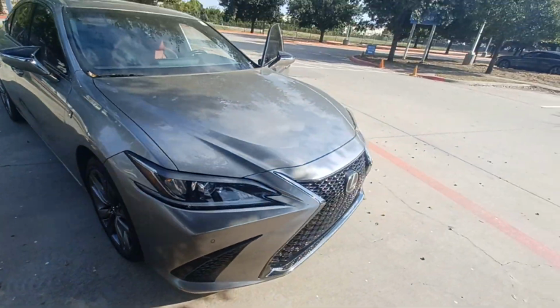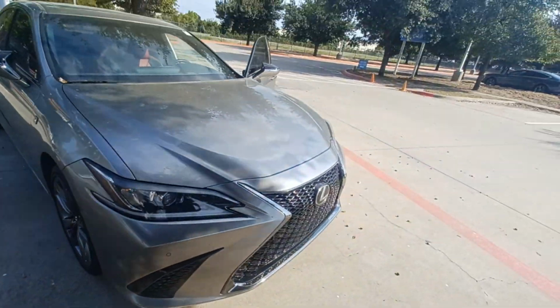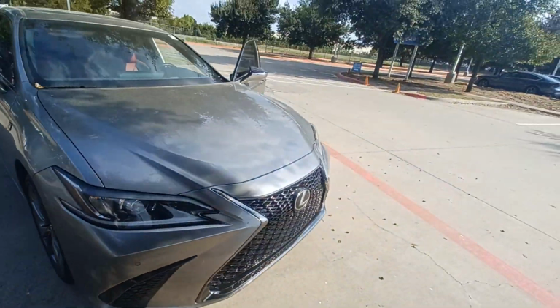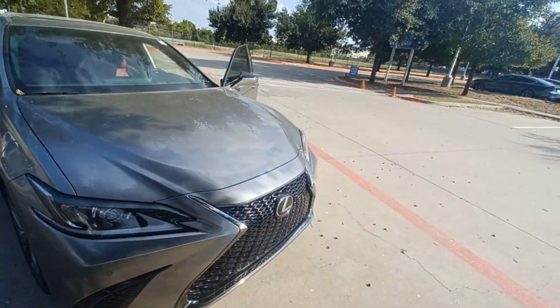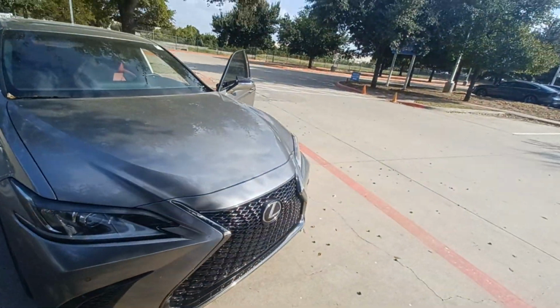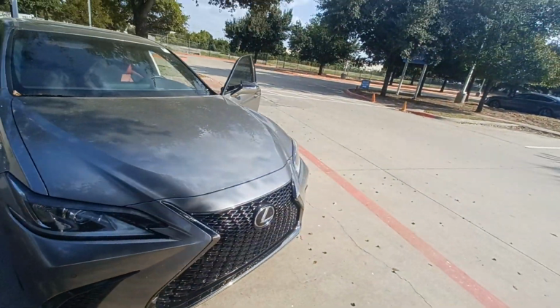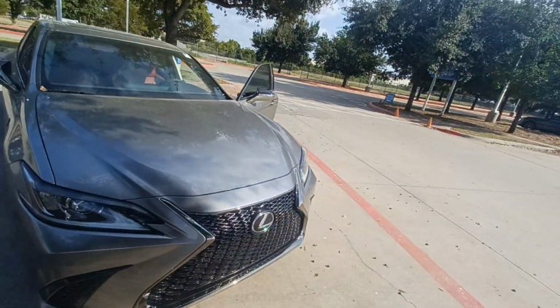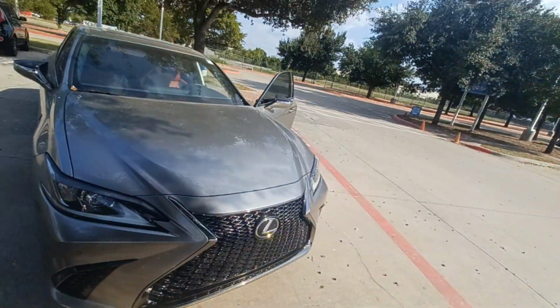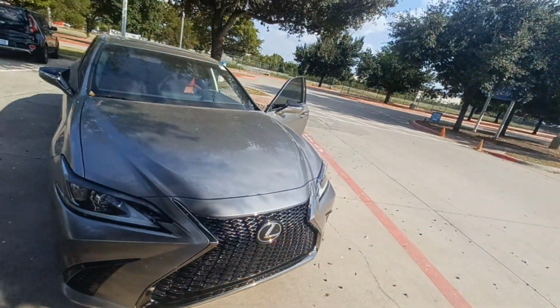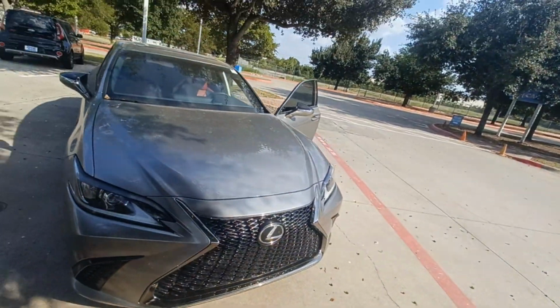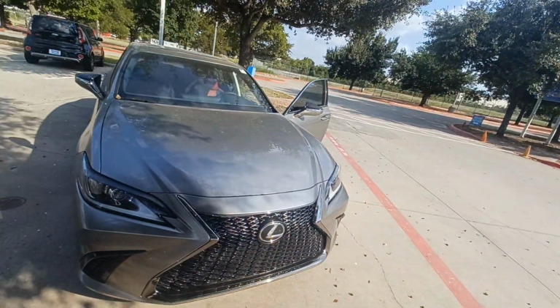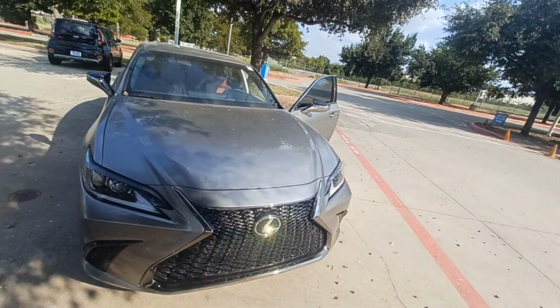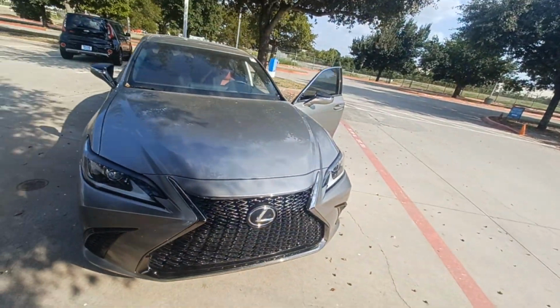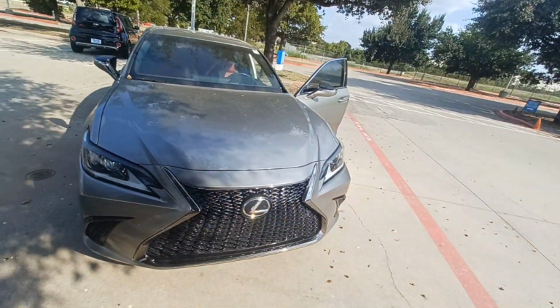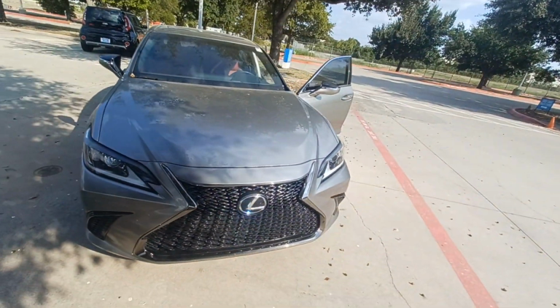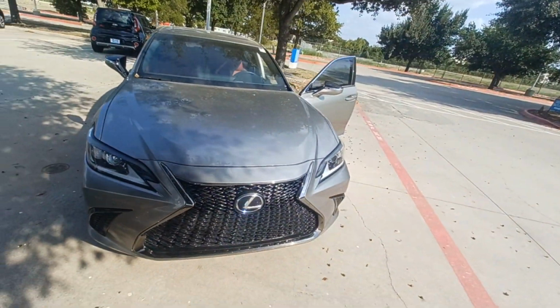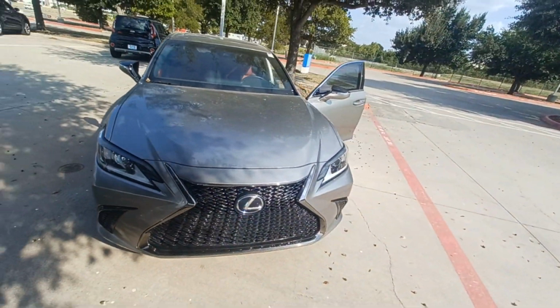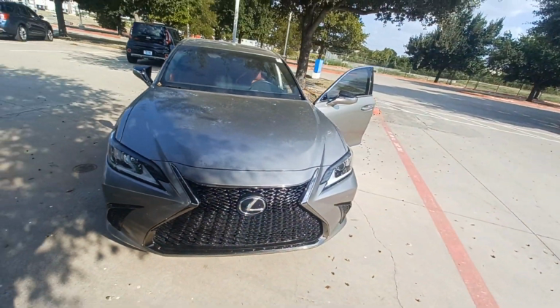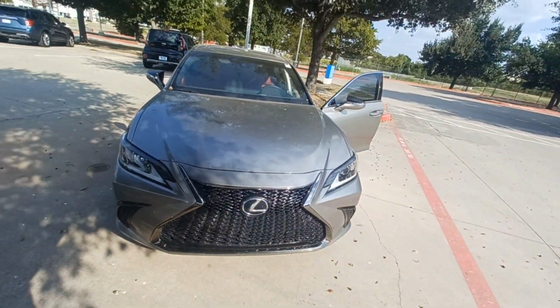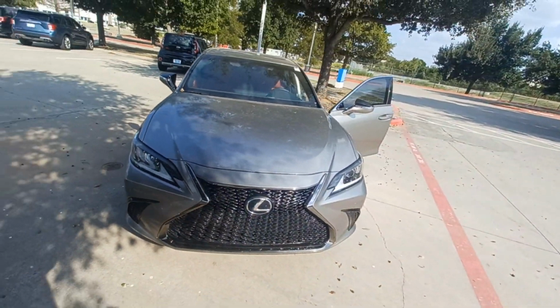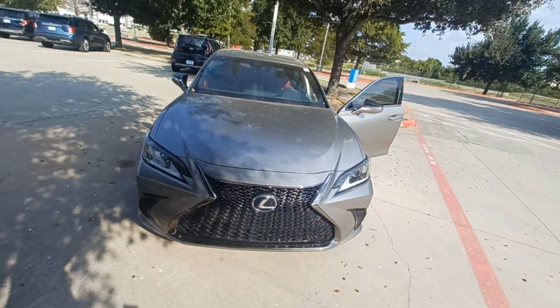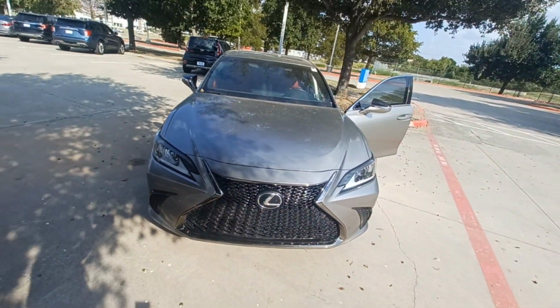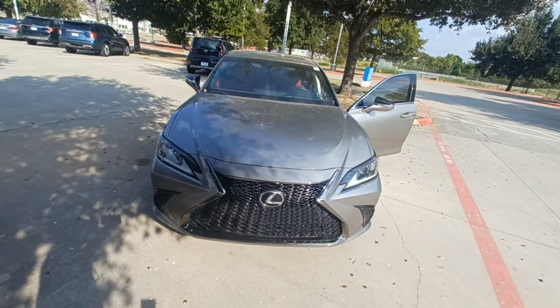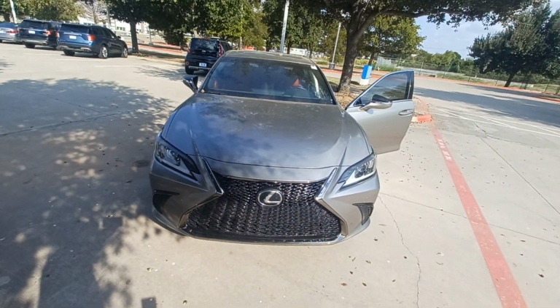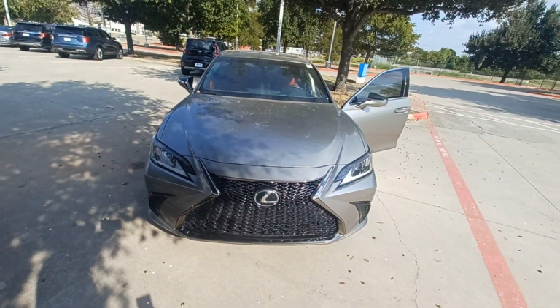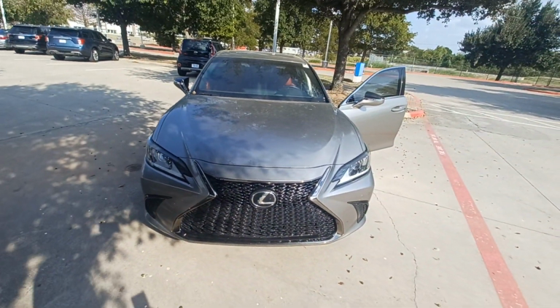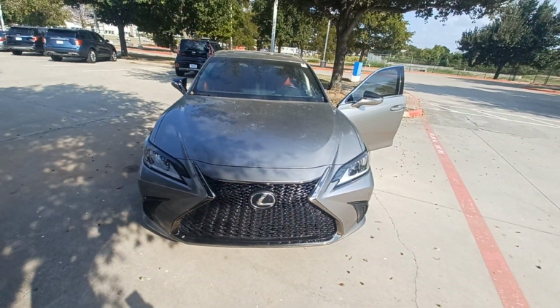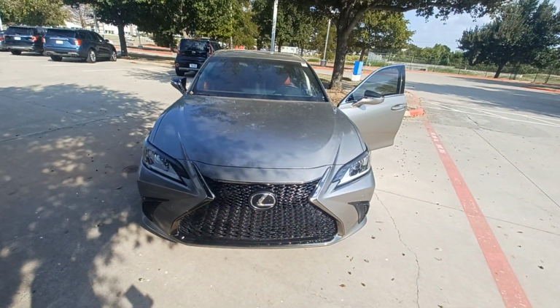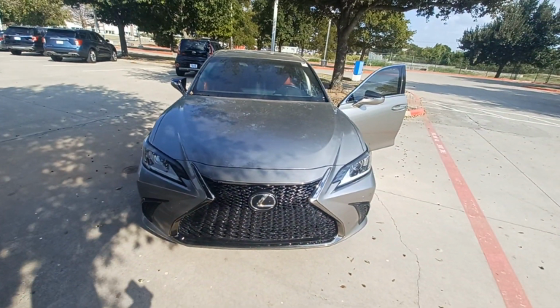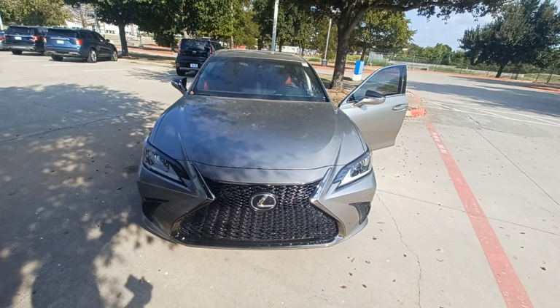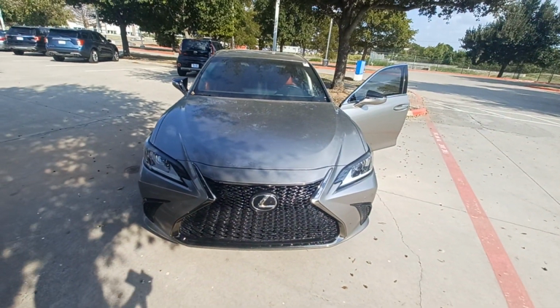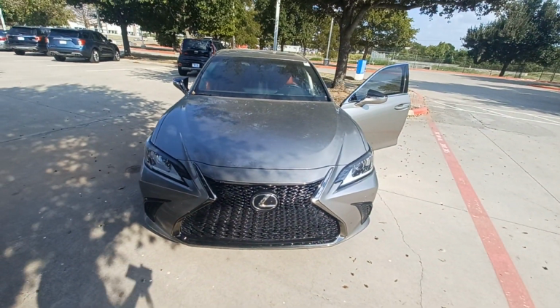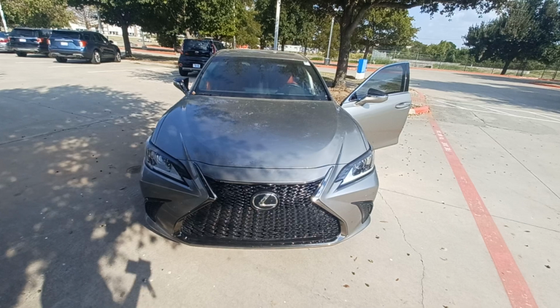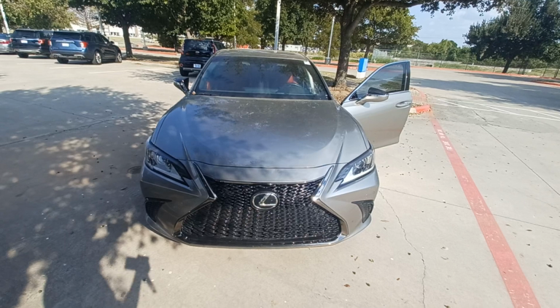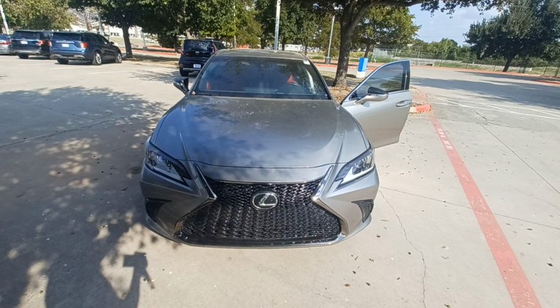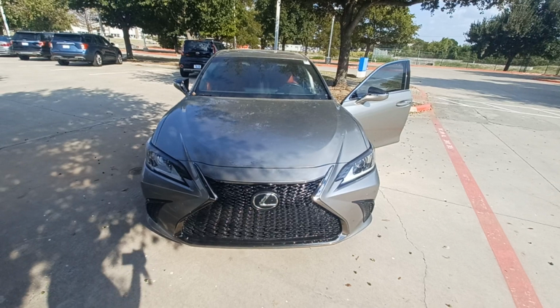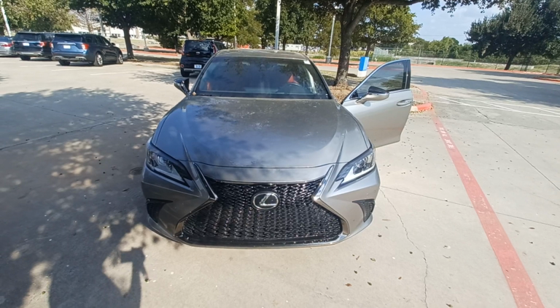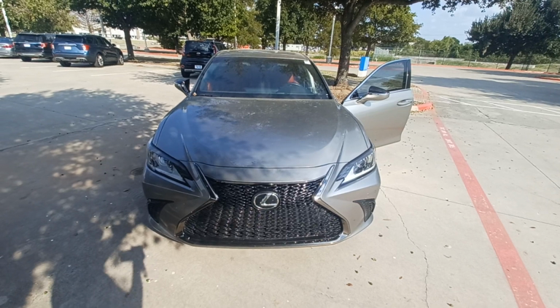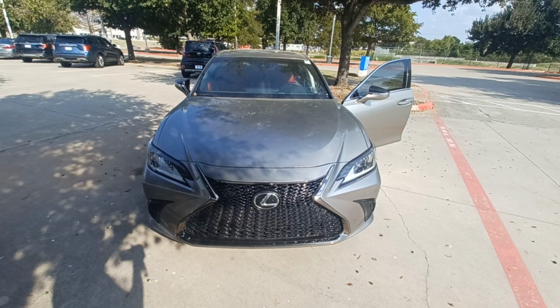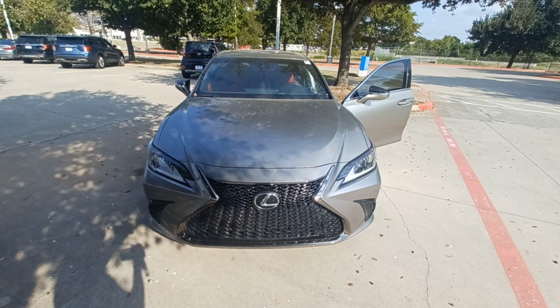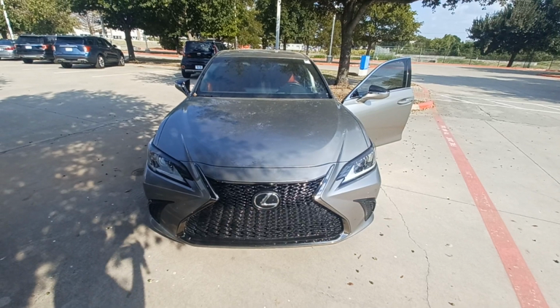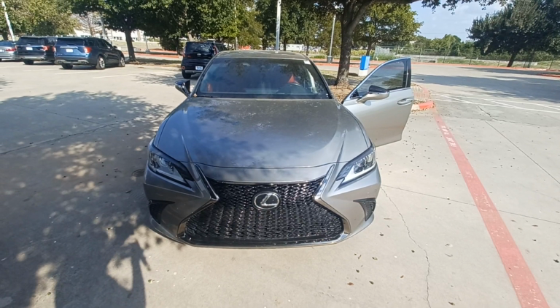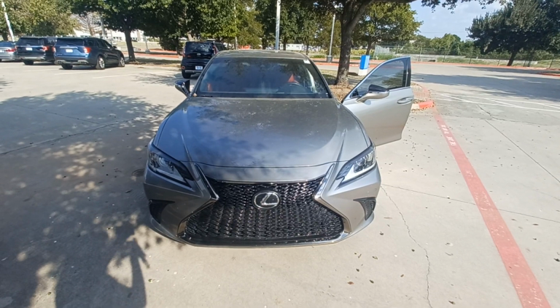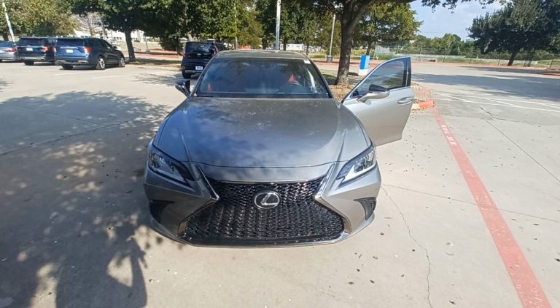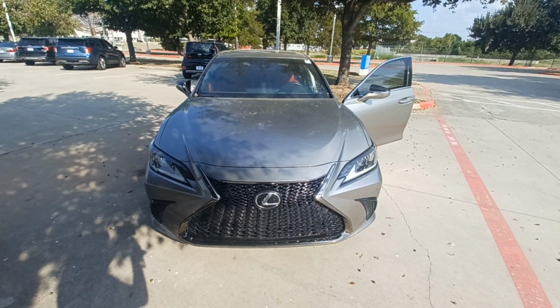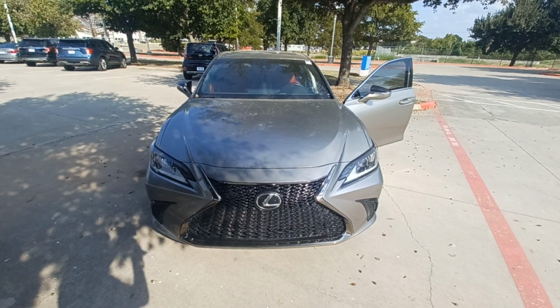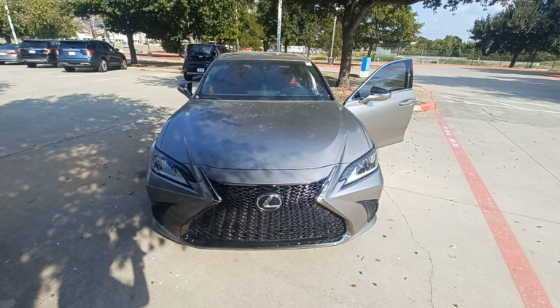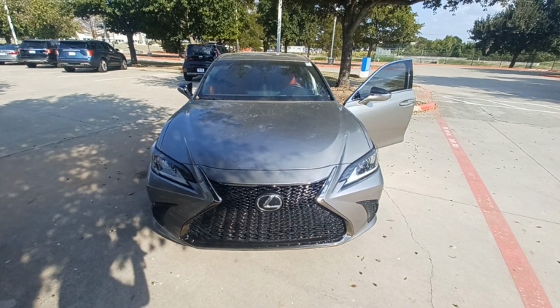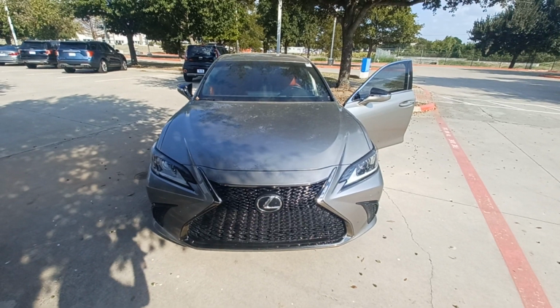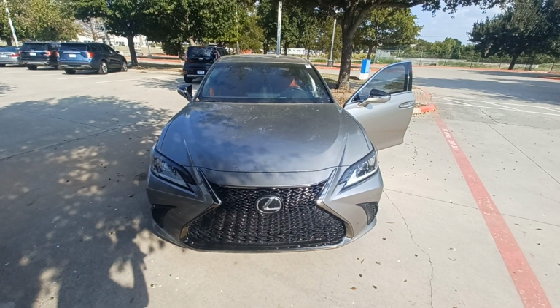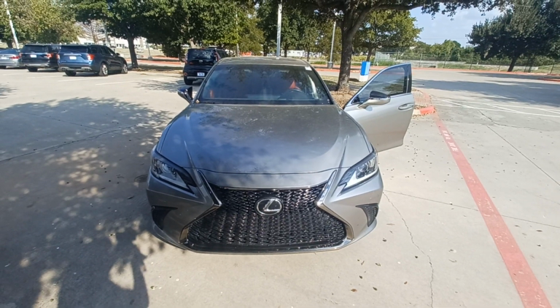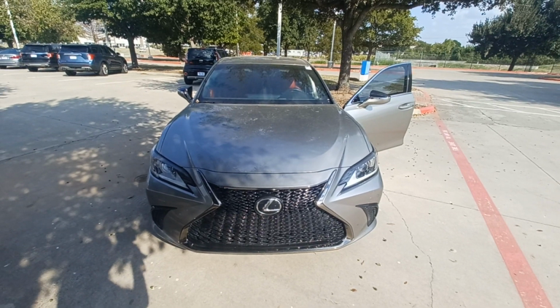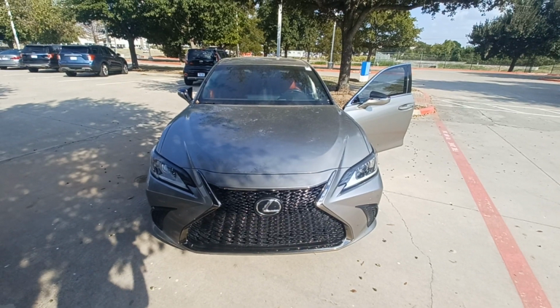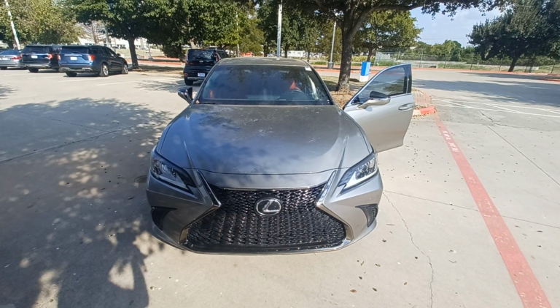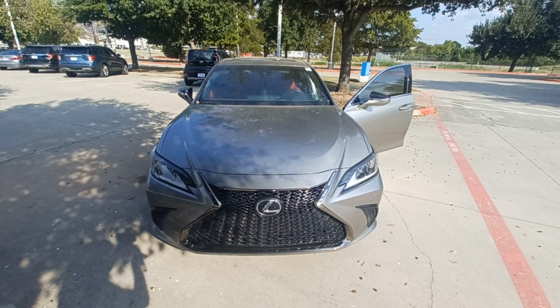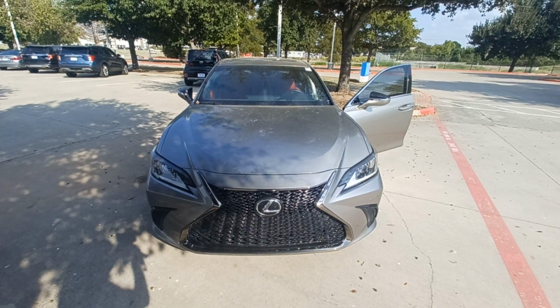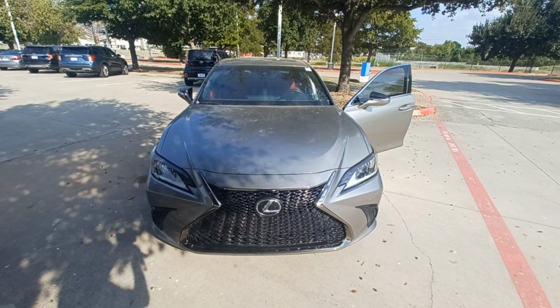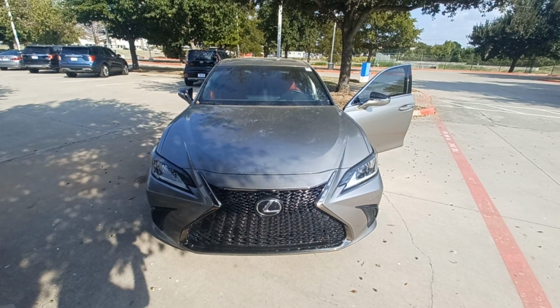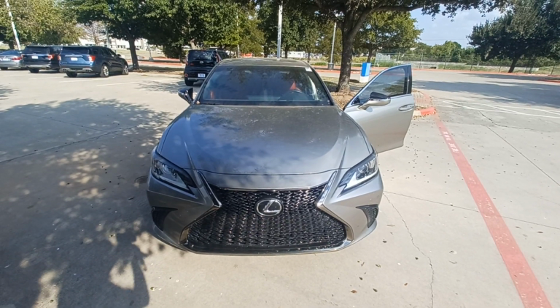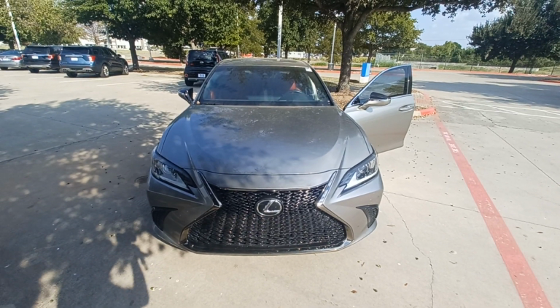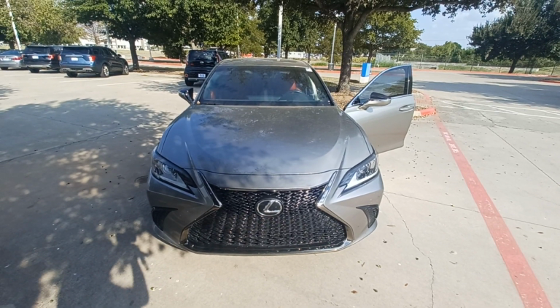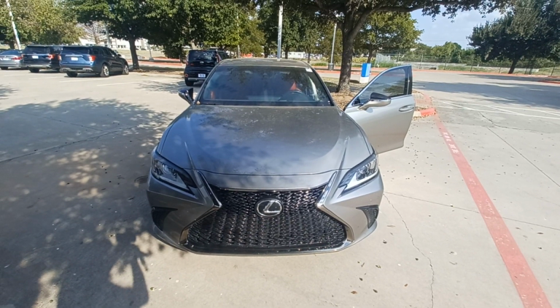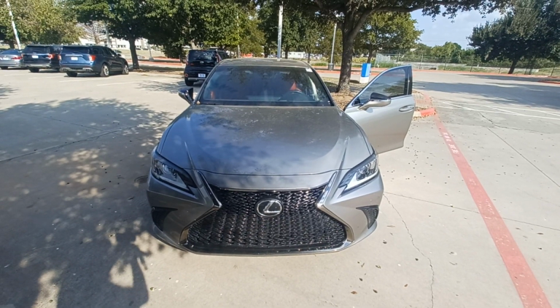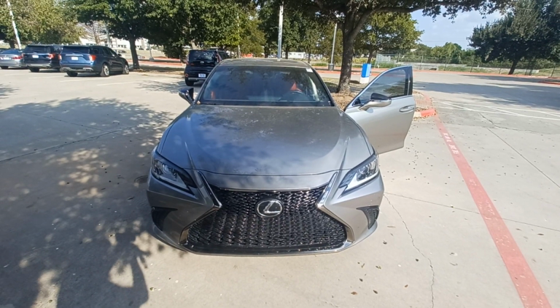And that's my 2019 Lexus ES350 F Sport. I'm Jason down here at Howdy Honda.